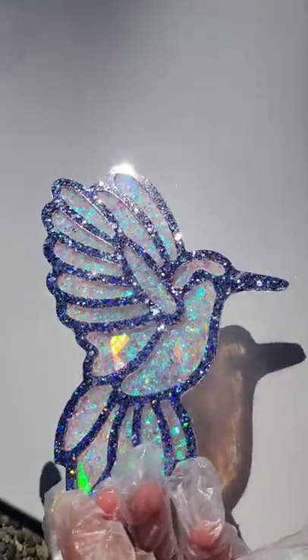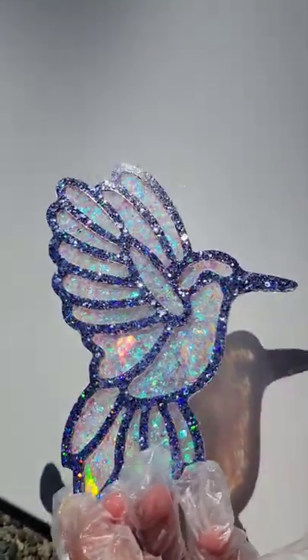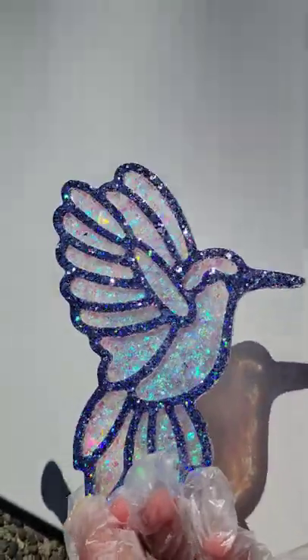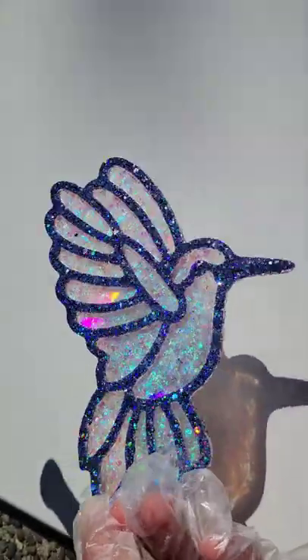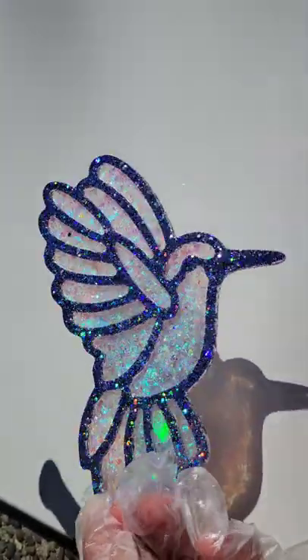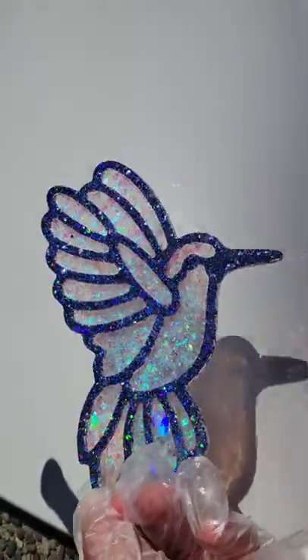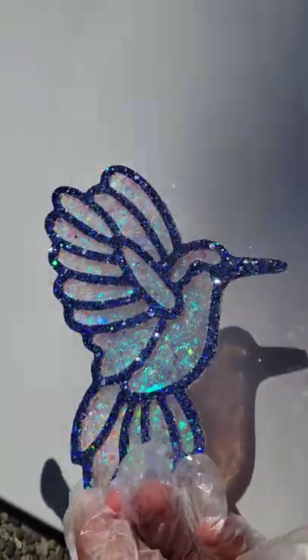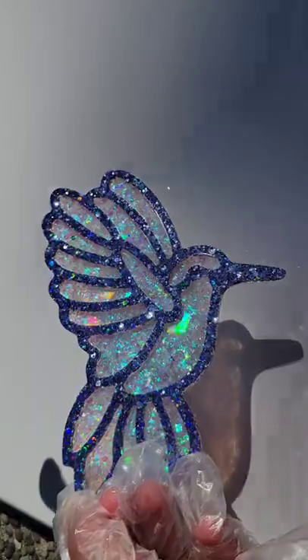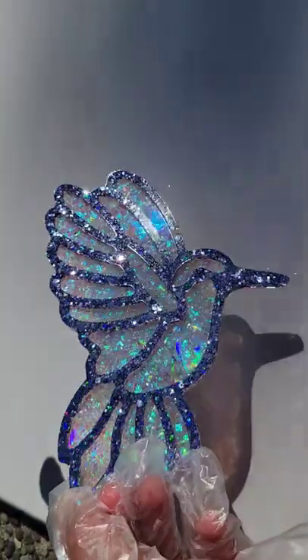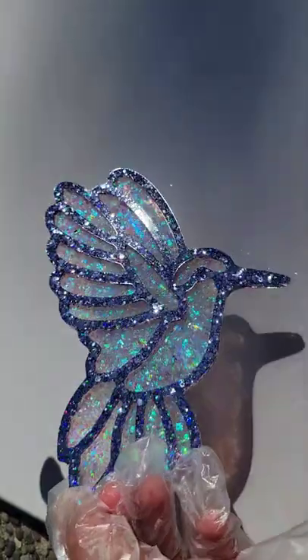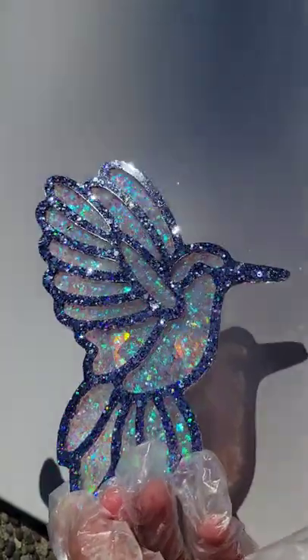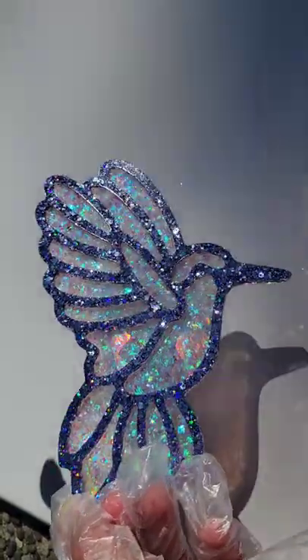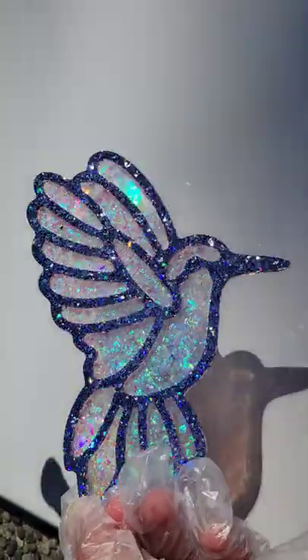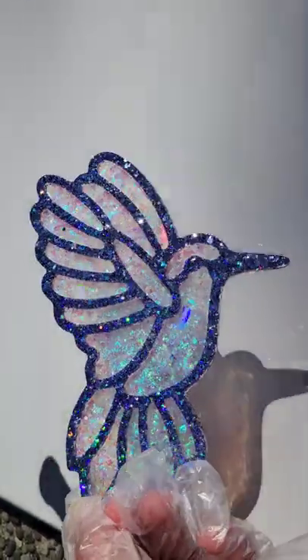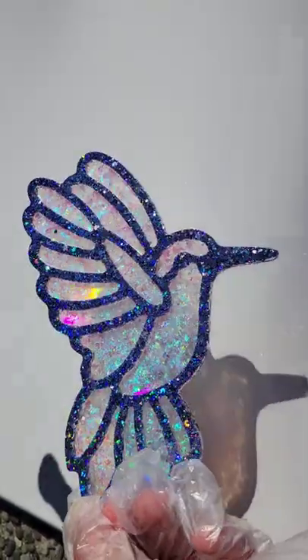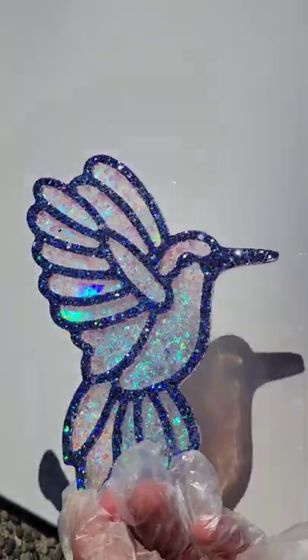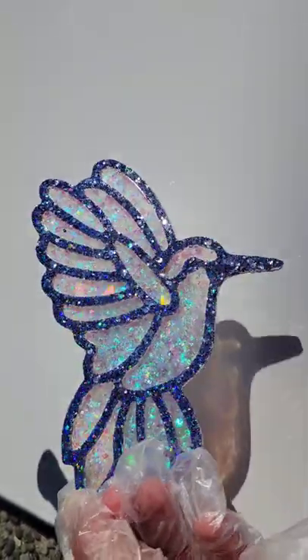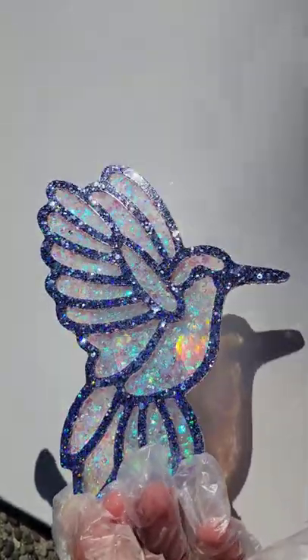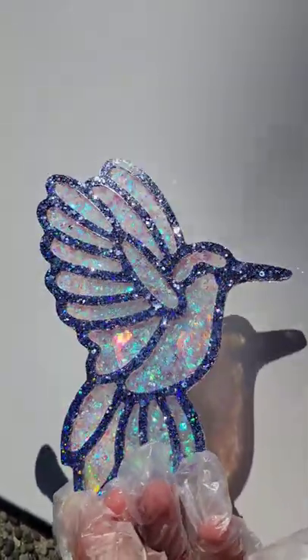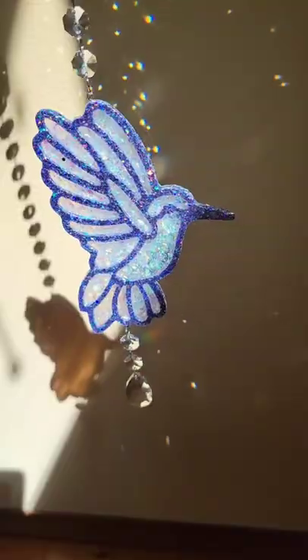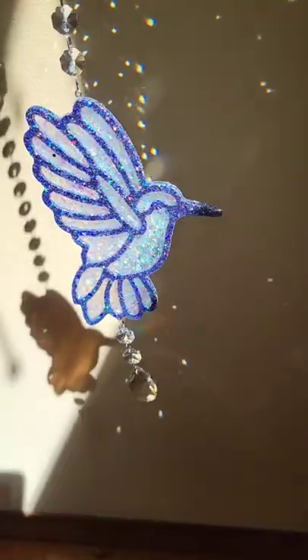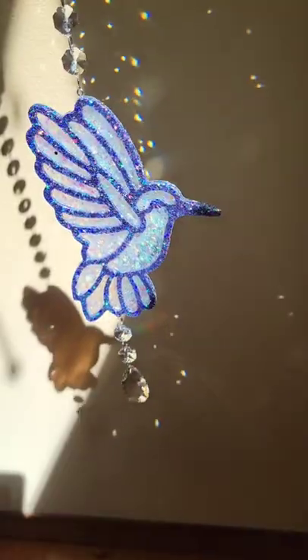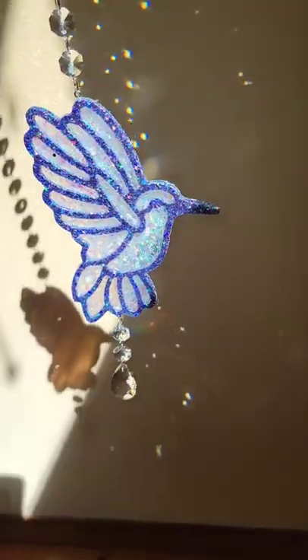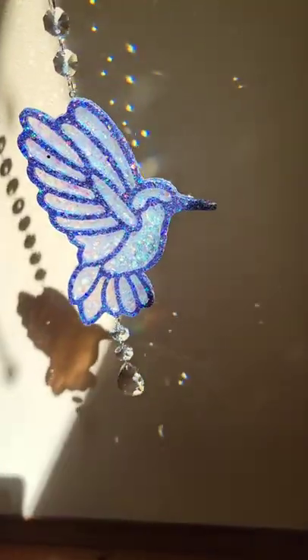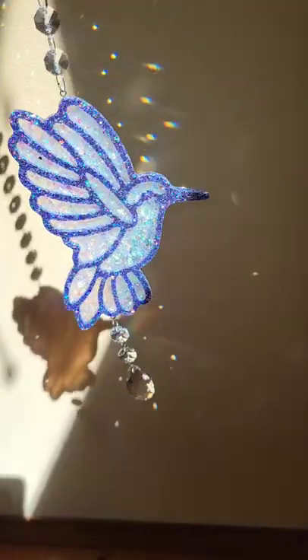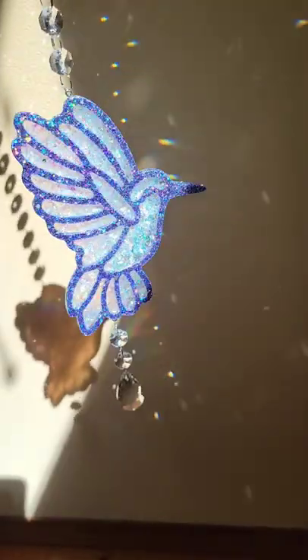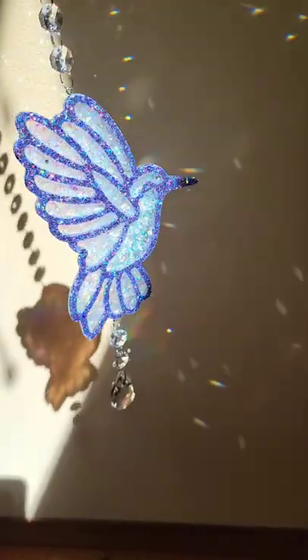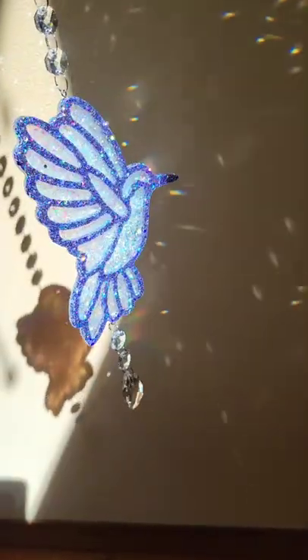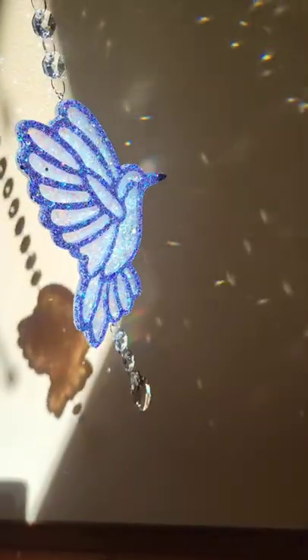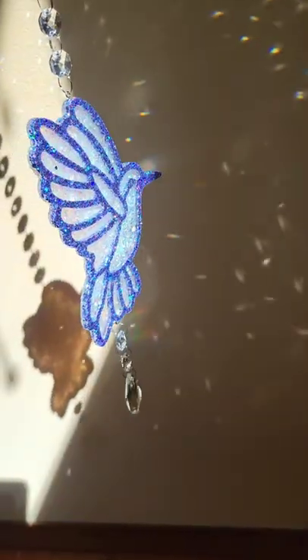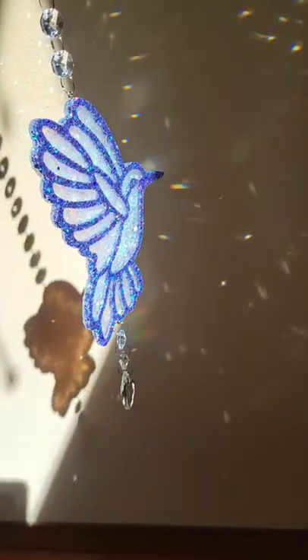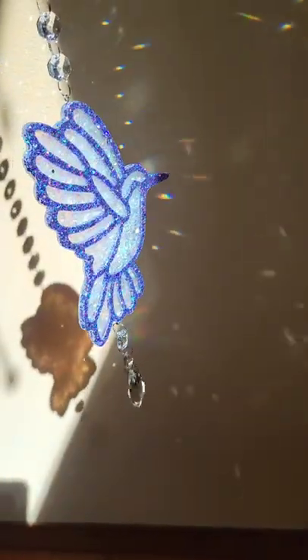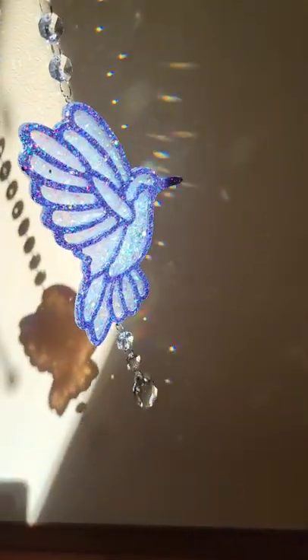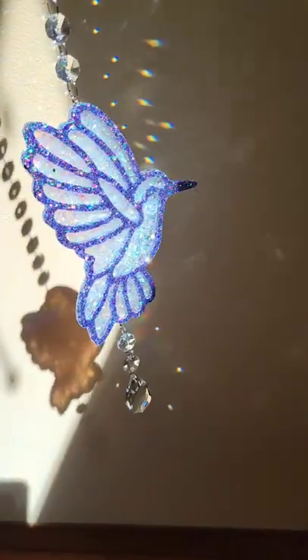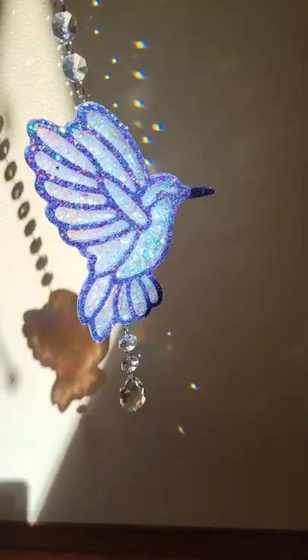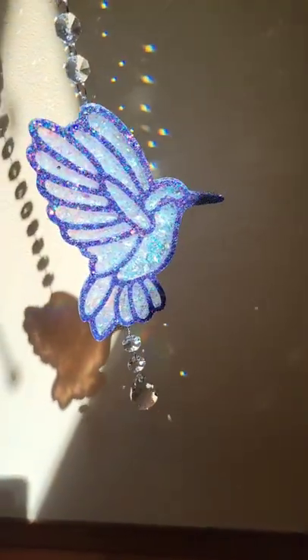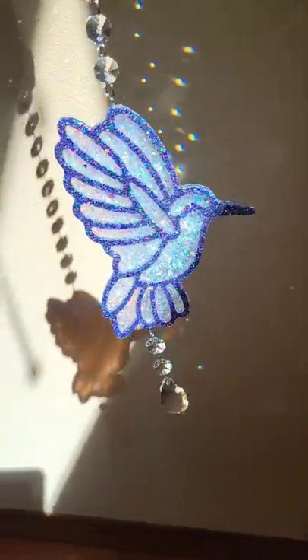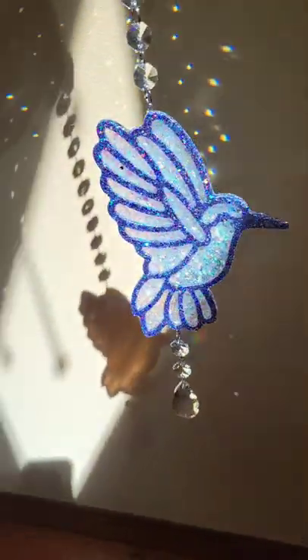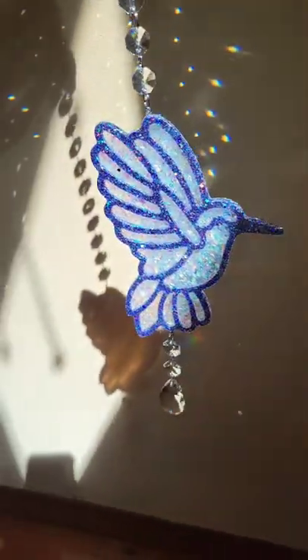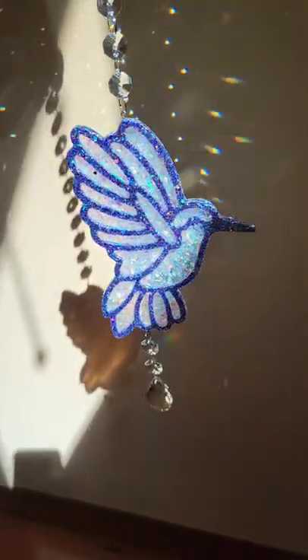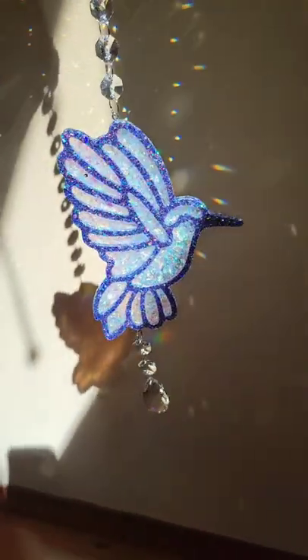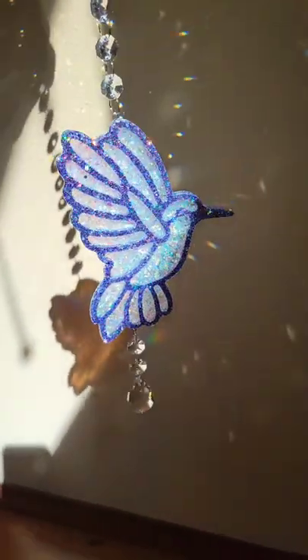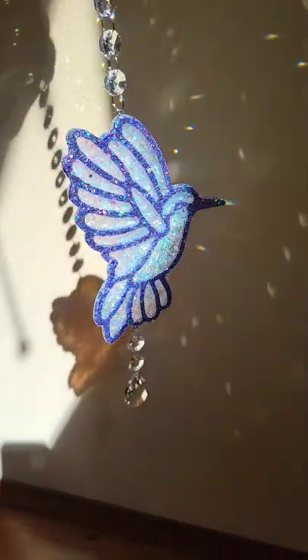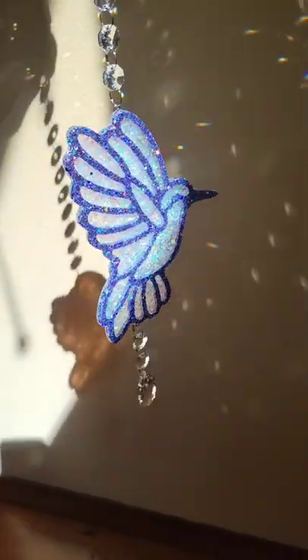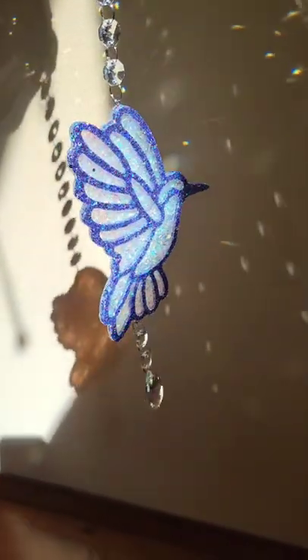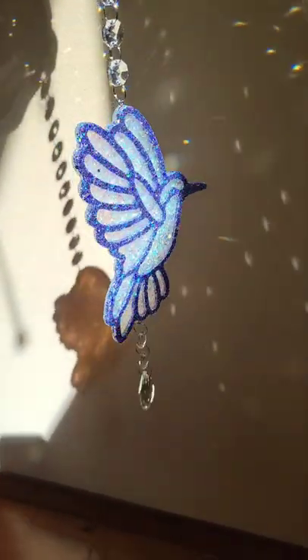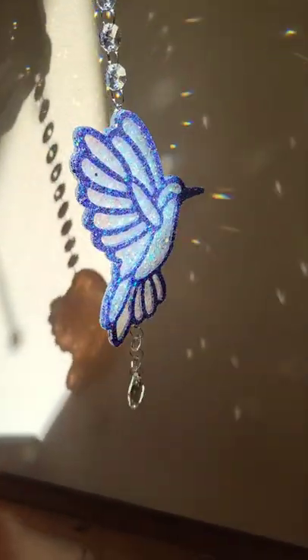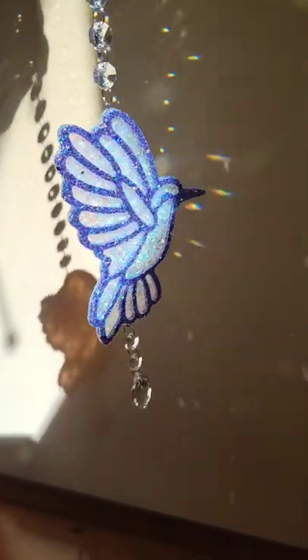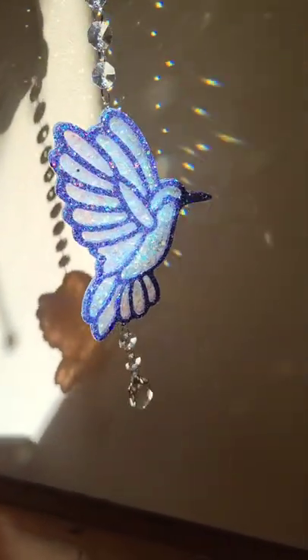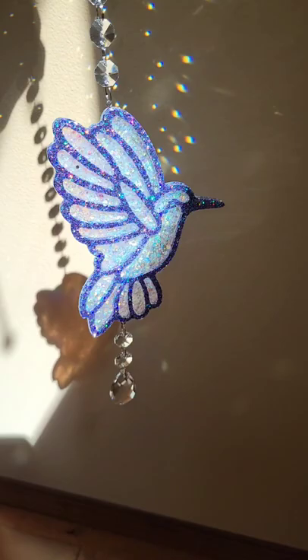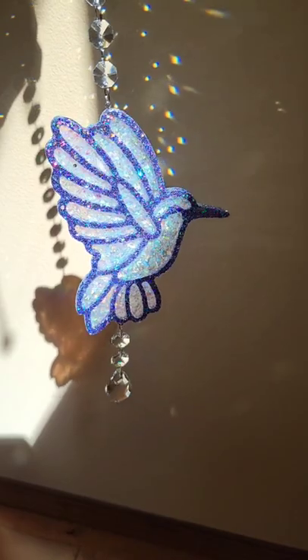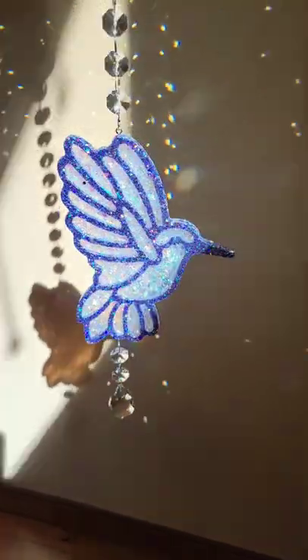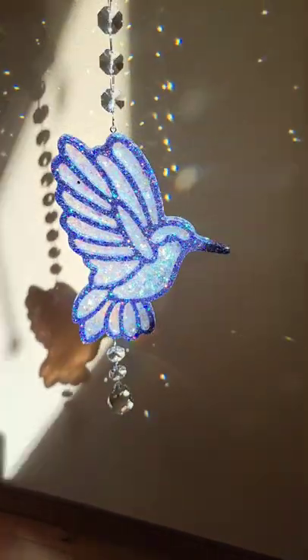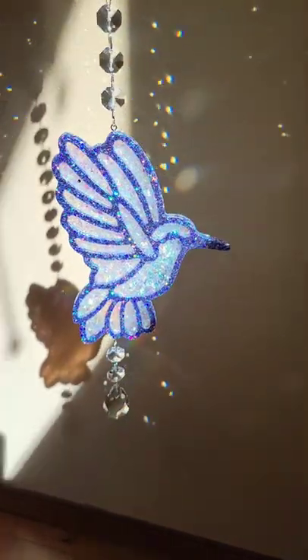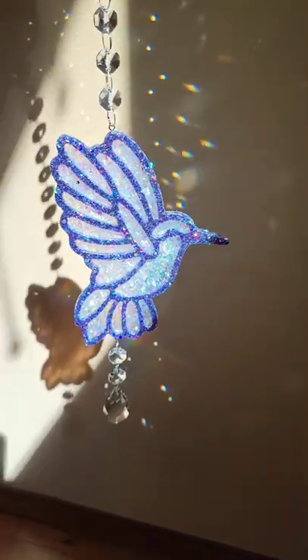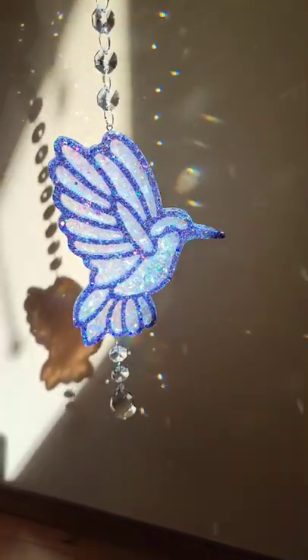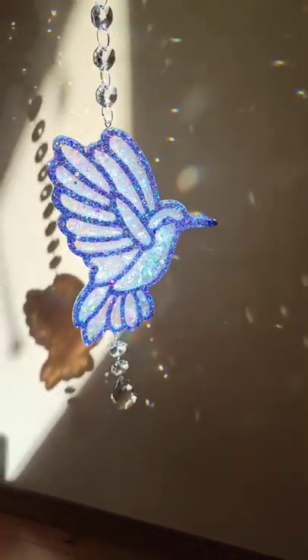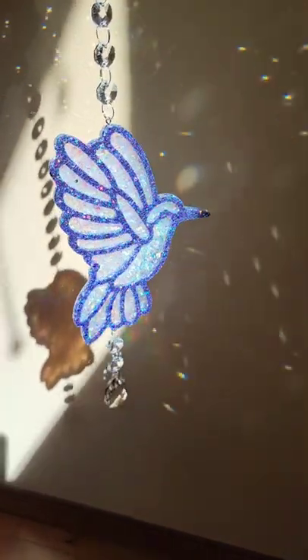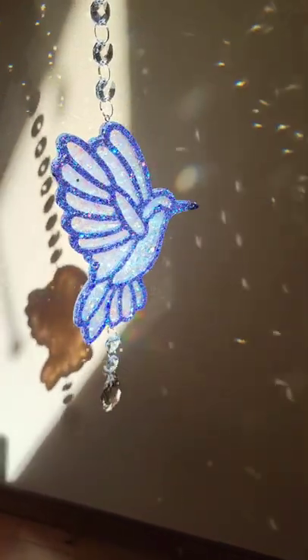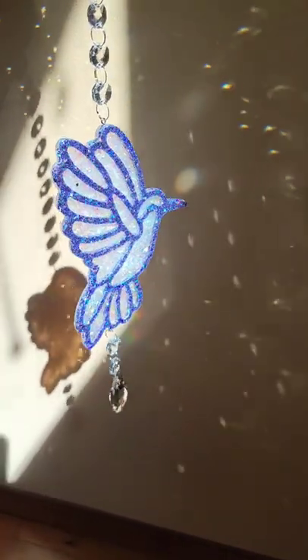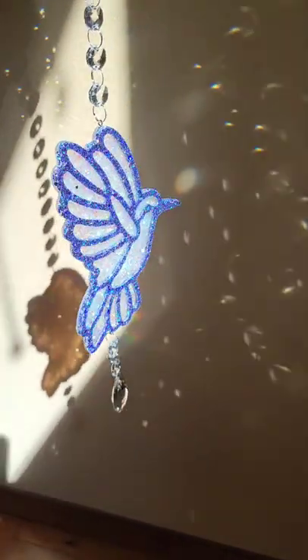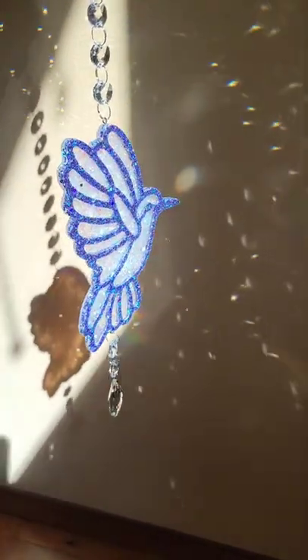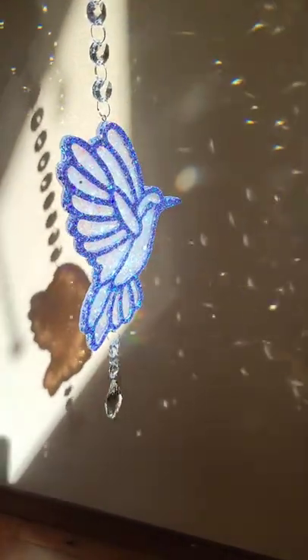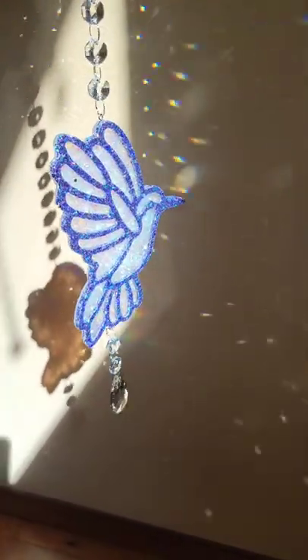Here's how it turned out — super gorgeous! Let me know what you think. Don't forget to subscribe to my YouTube channel, Naptime Creations. Thanks for watching.